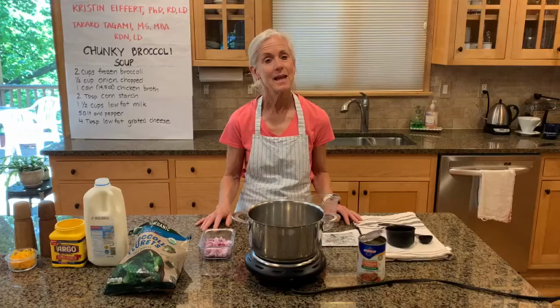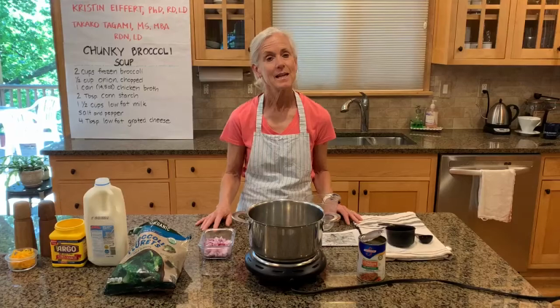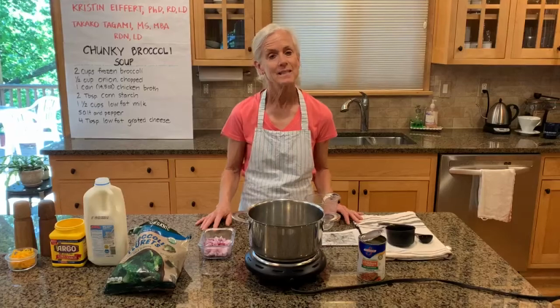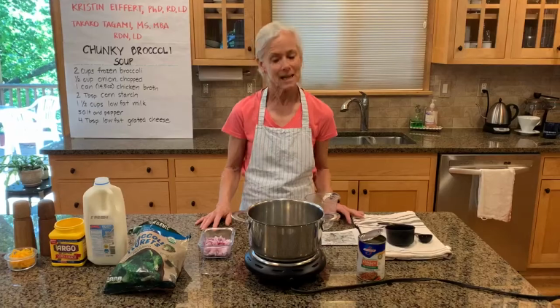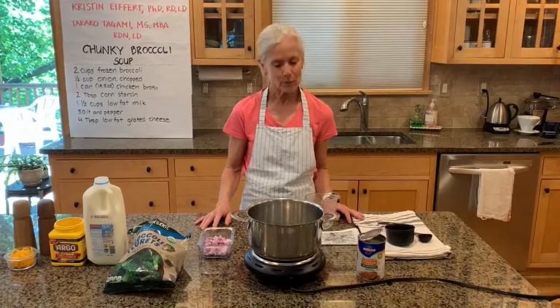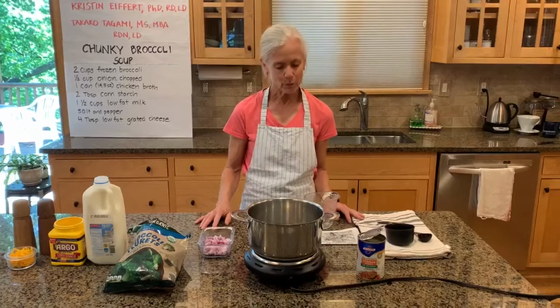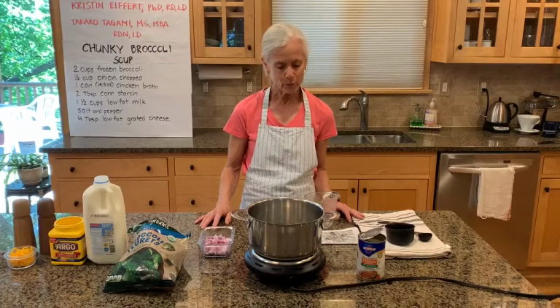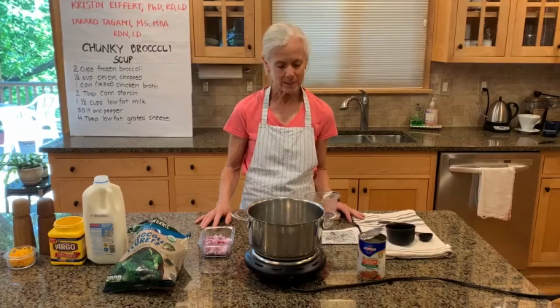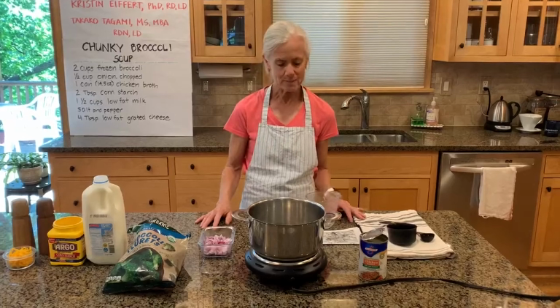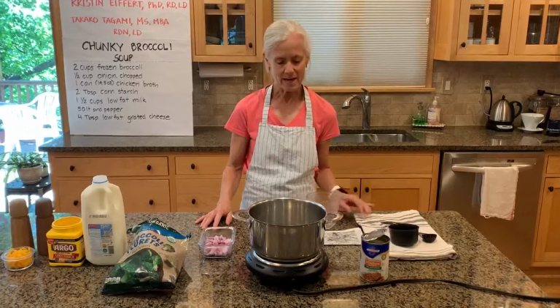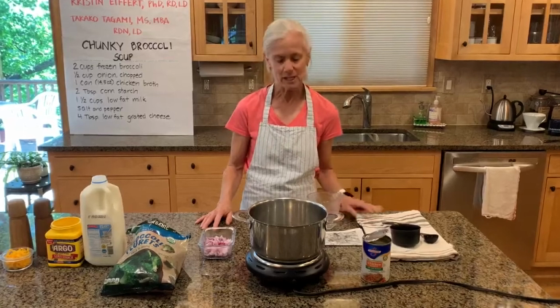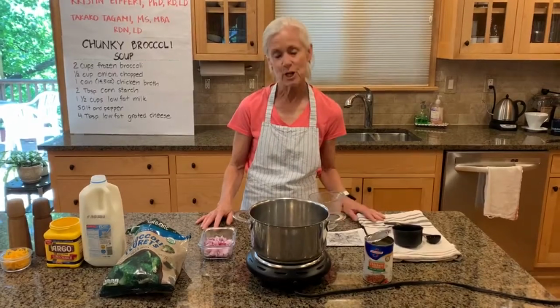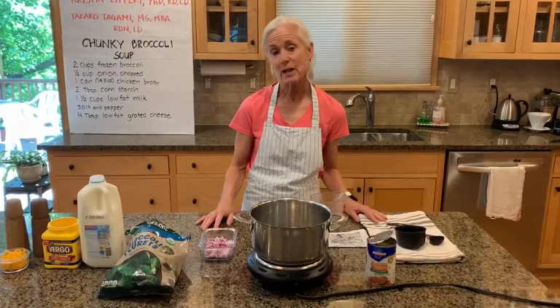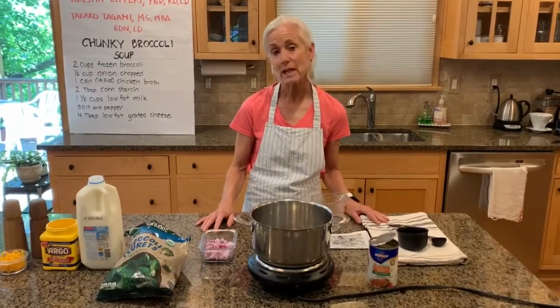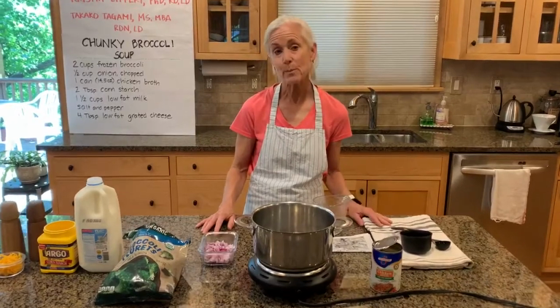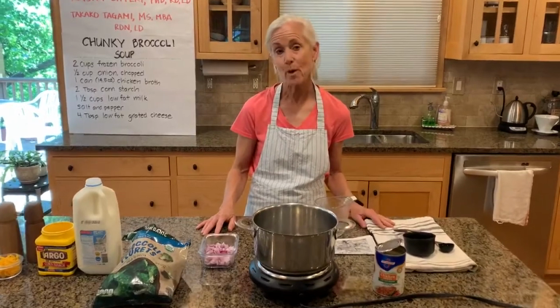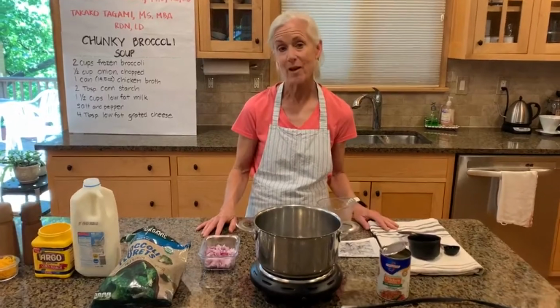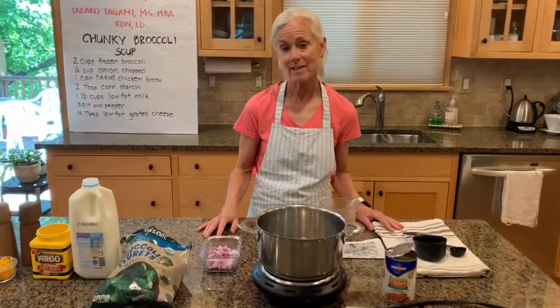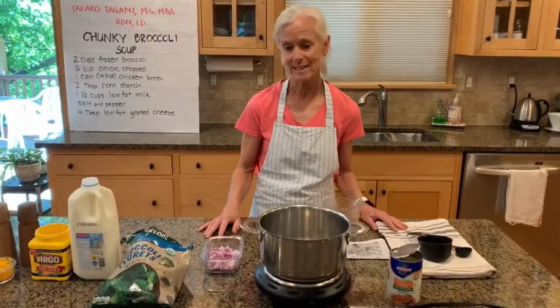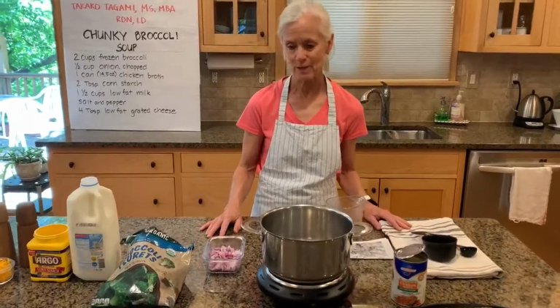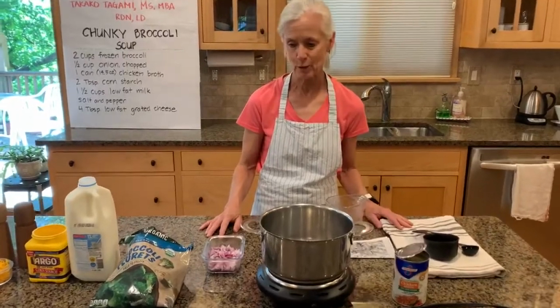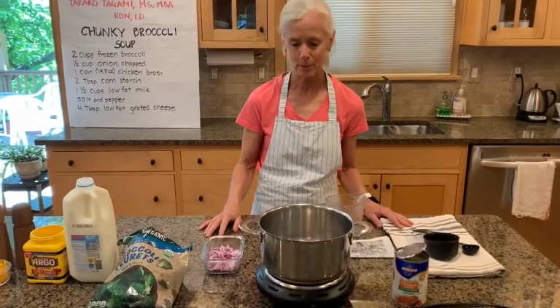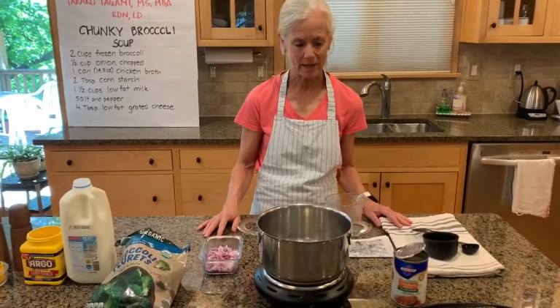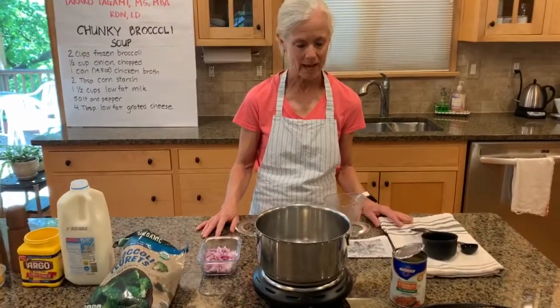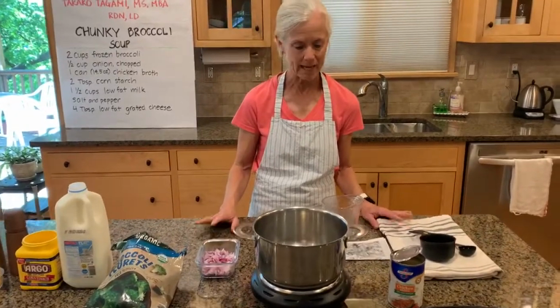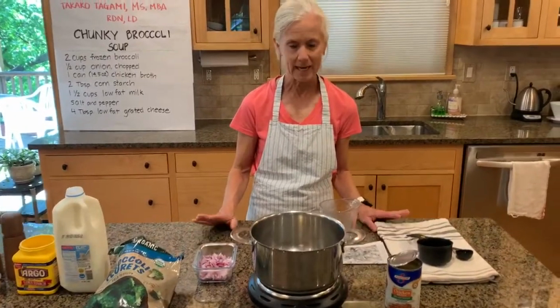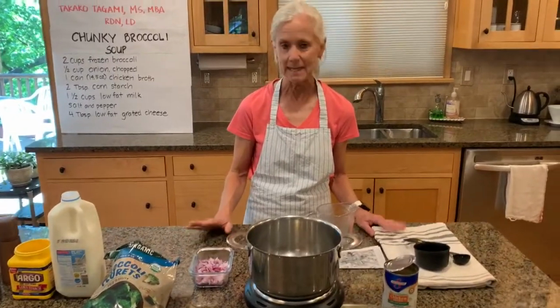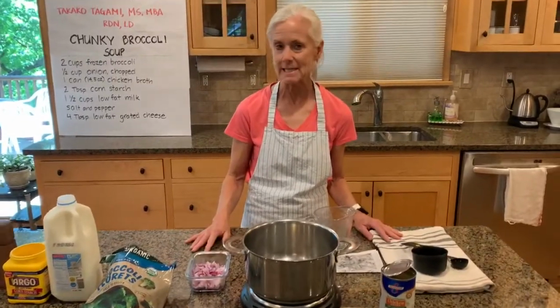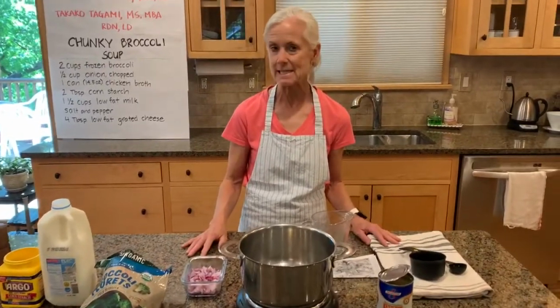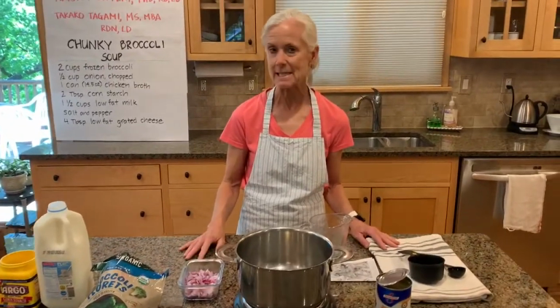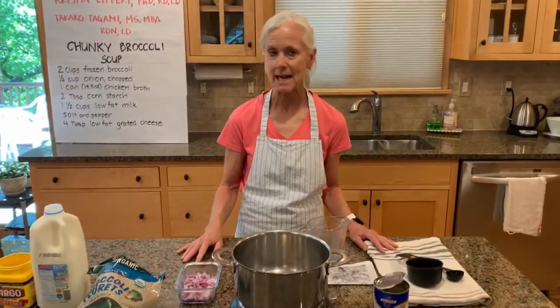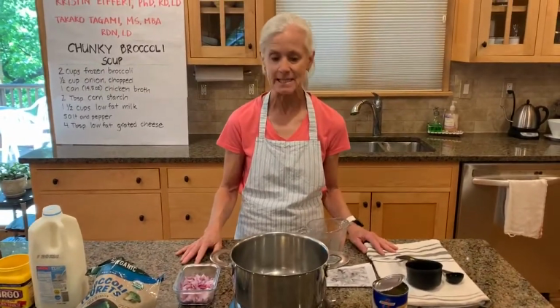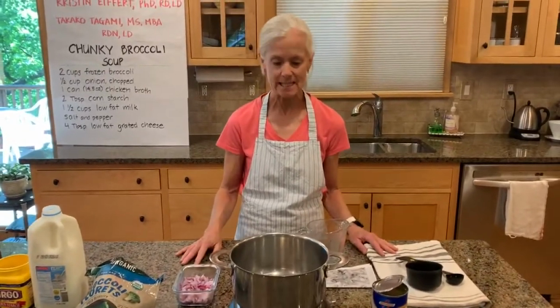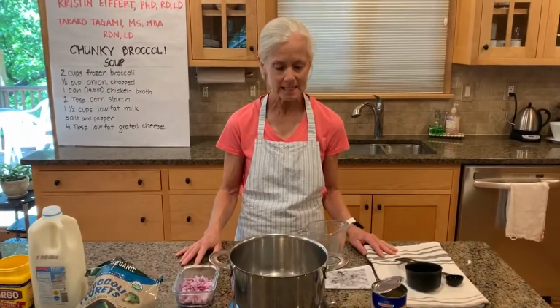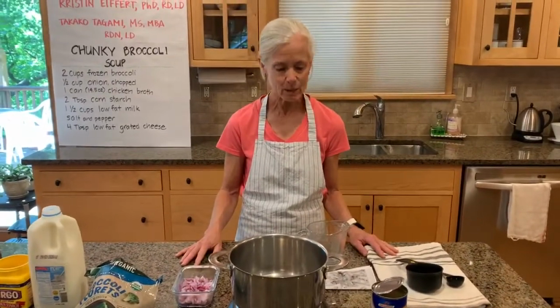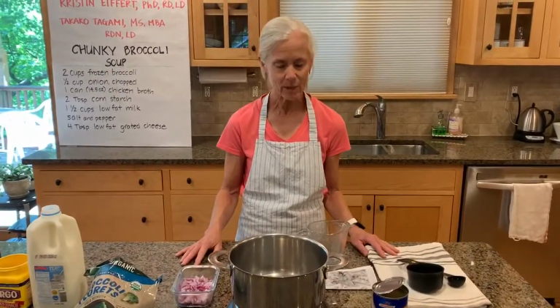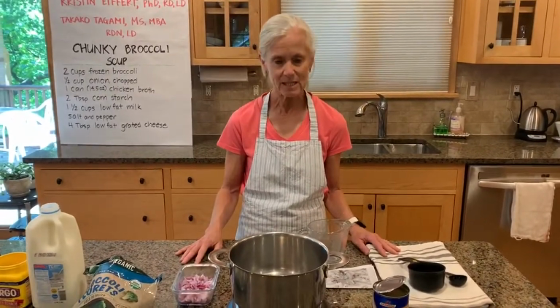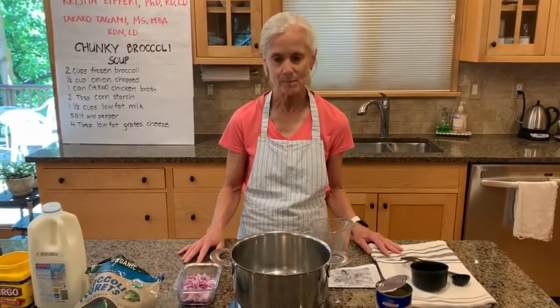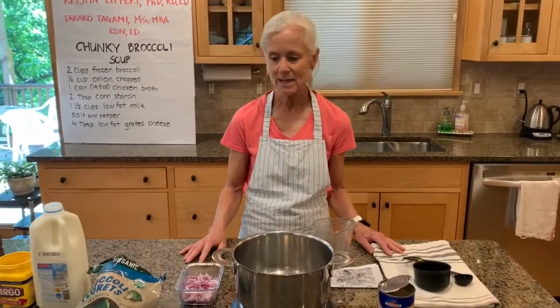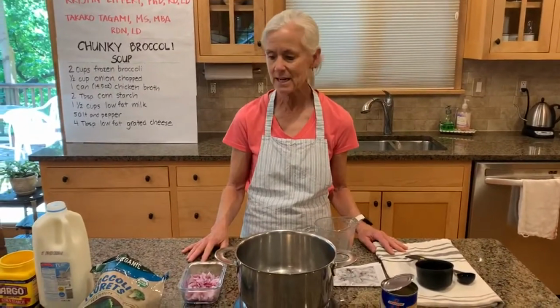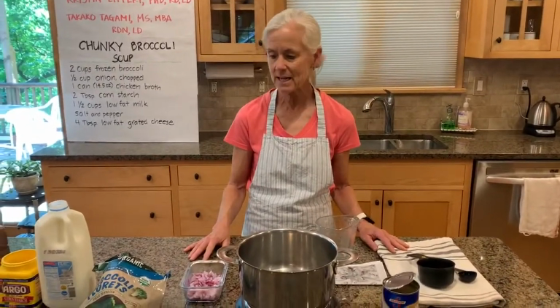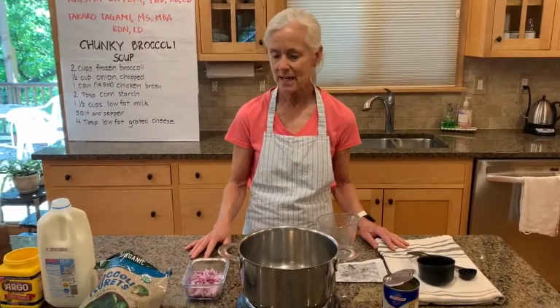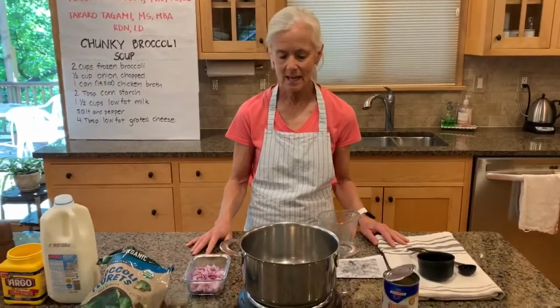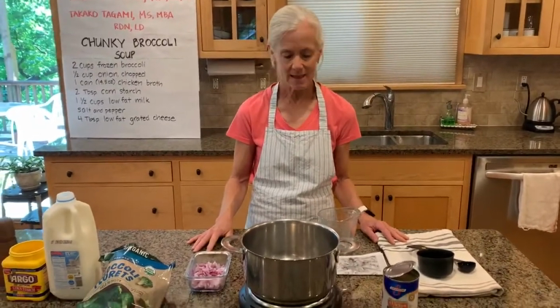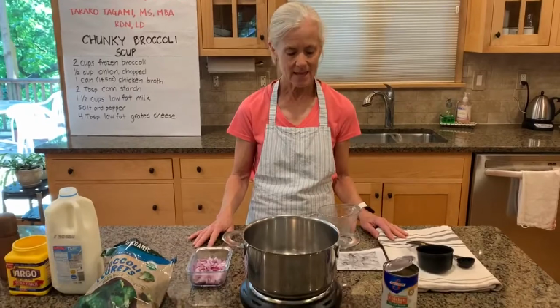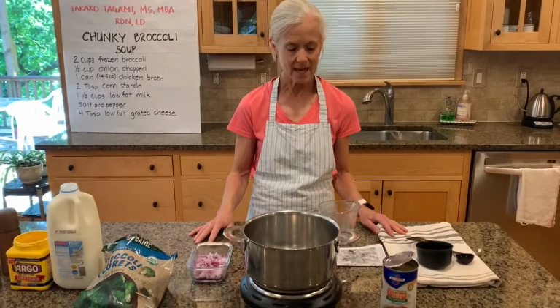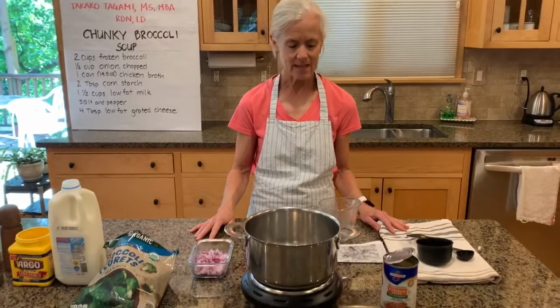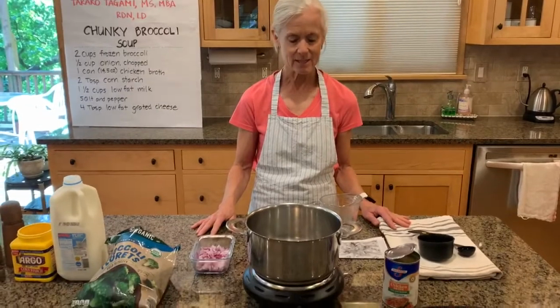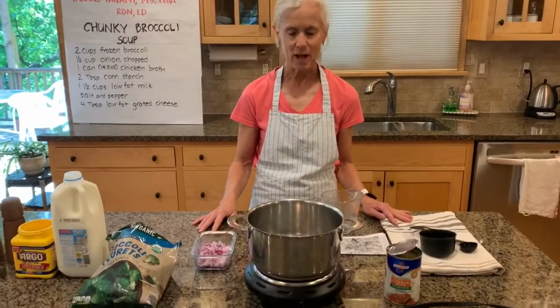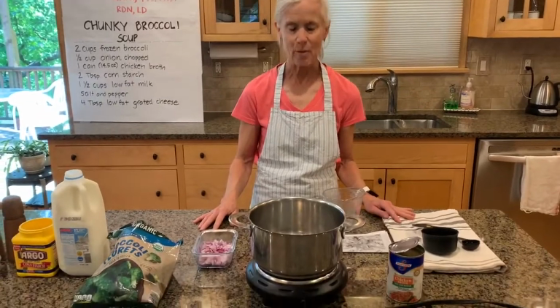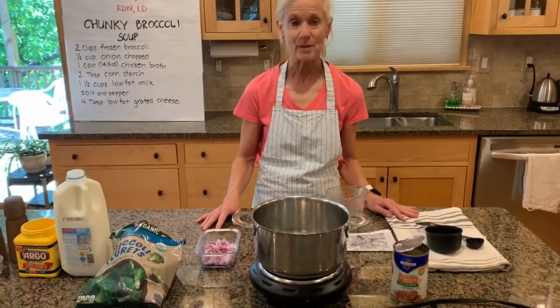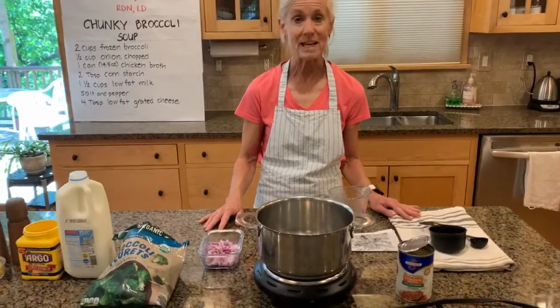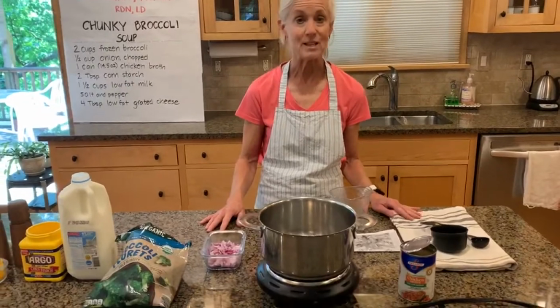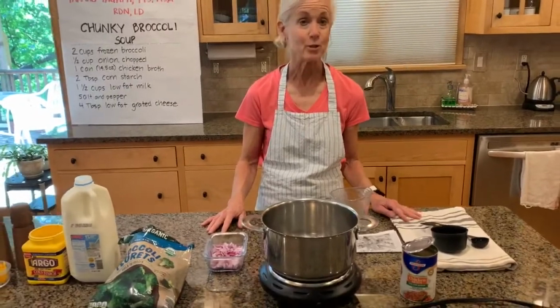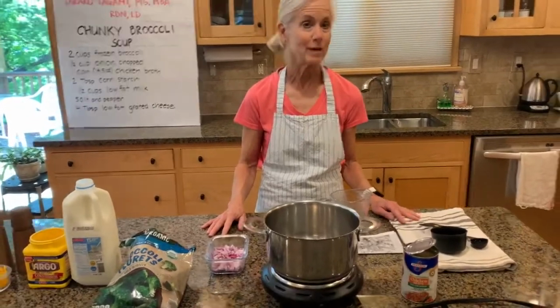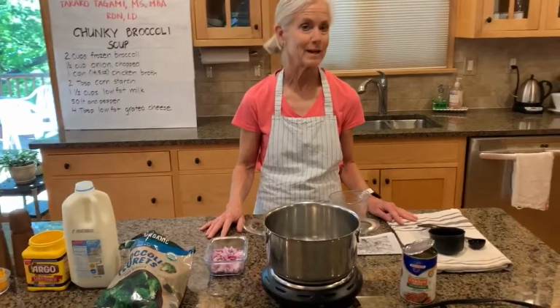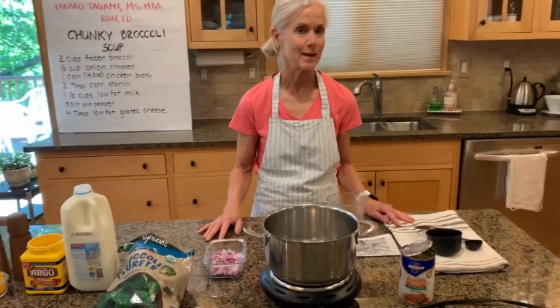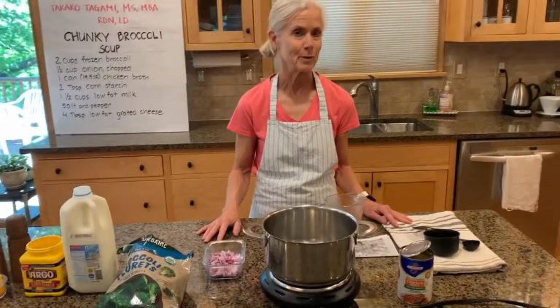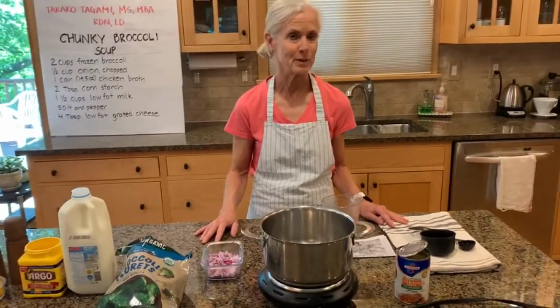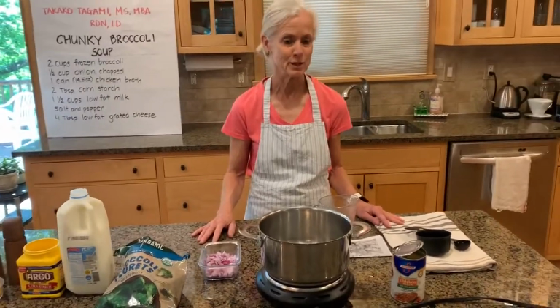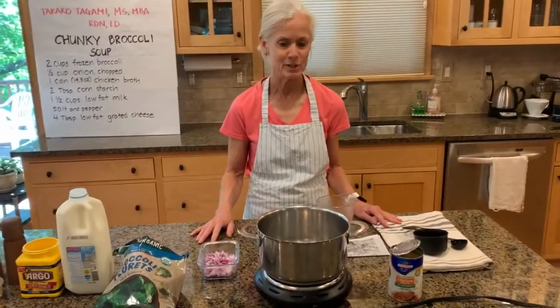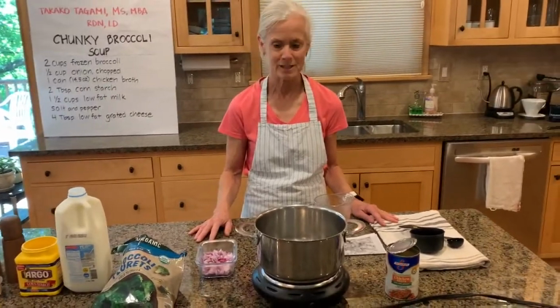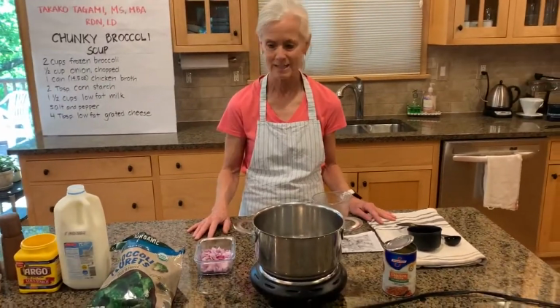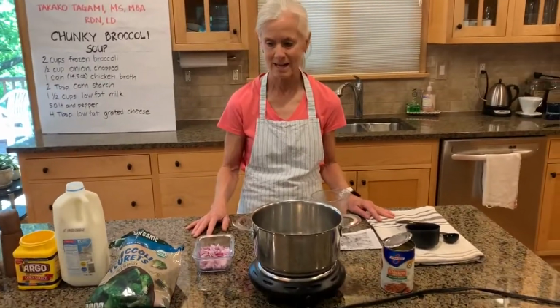Today we're going to make chunky broccoli soup. This is a nice, easy recipe that tastes great on a winter day.